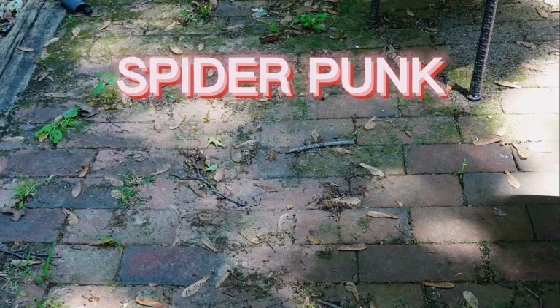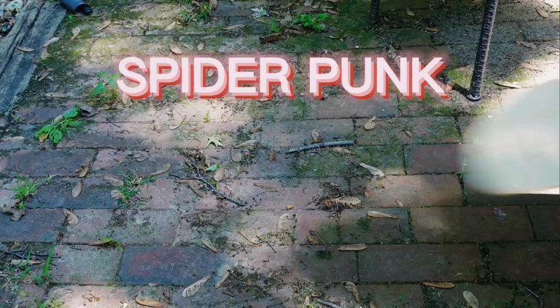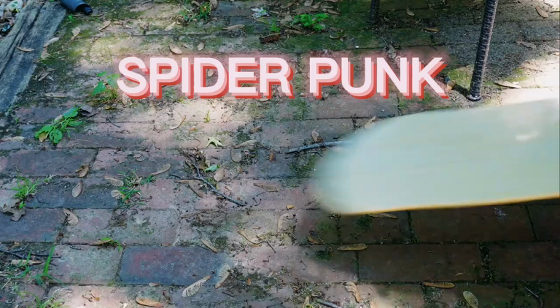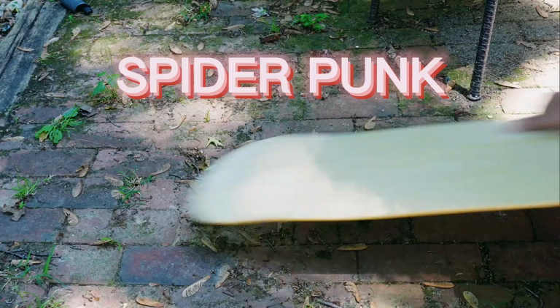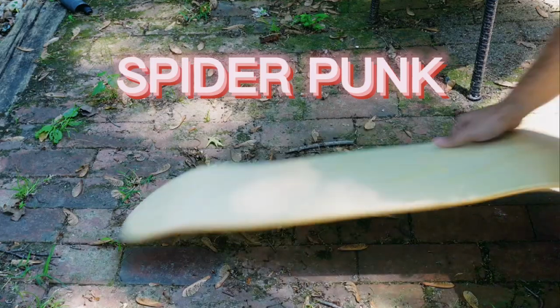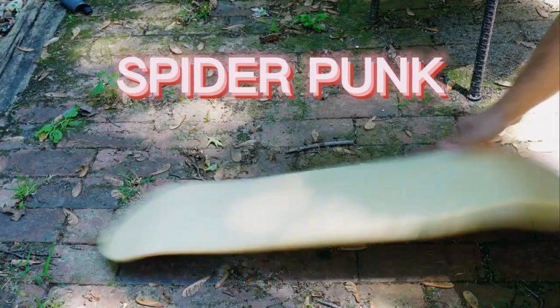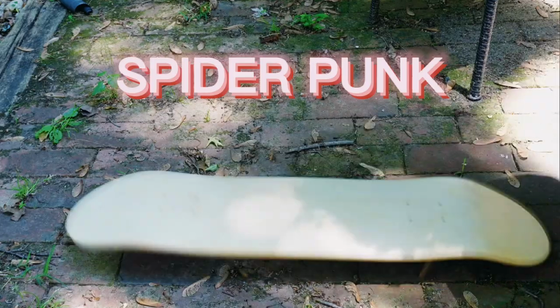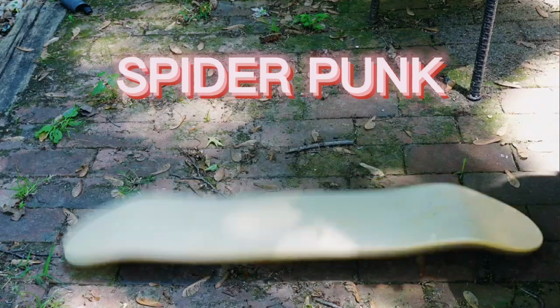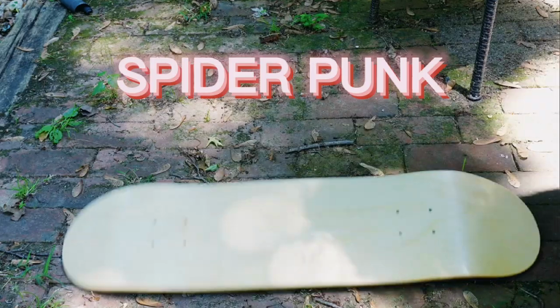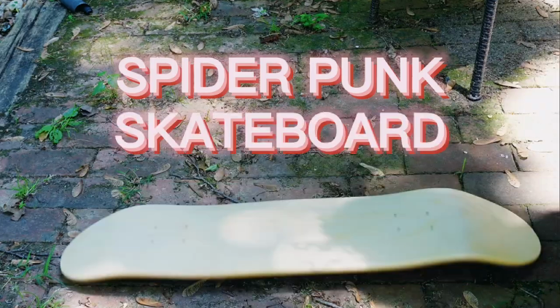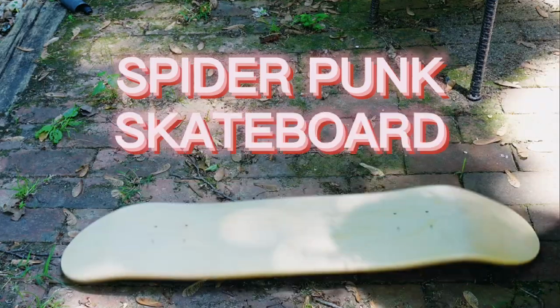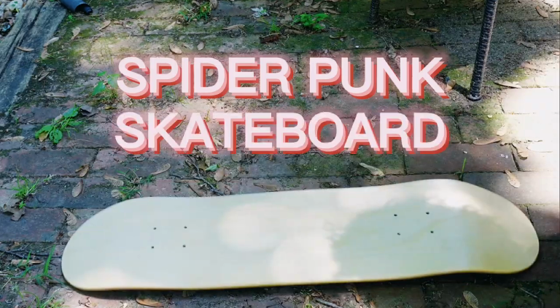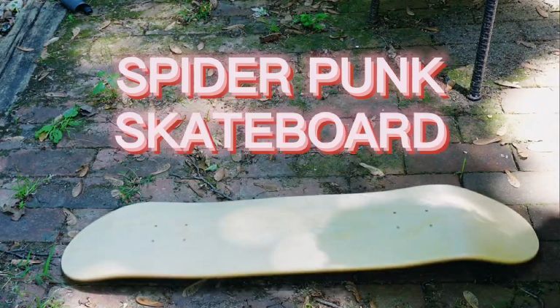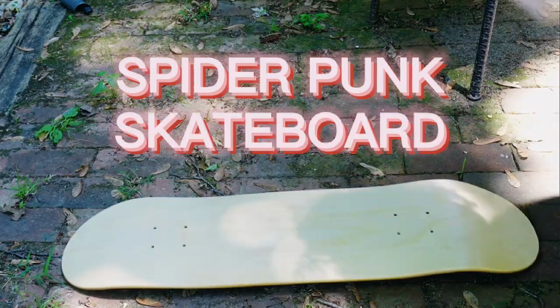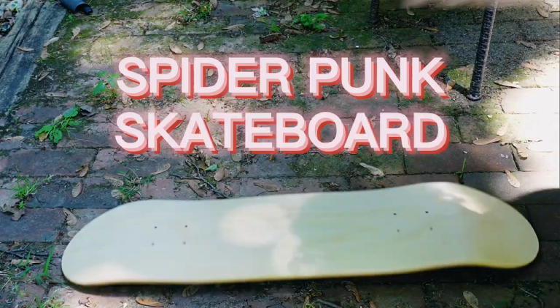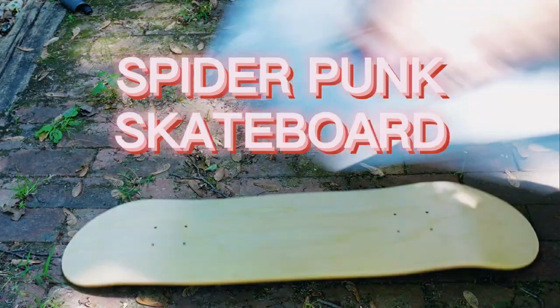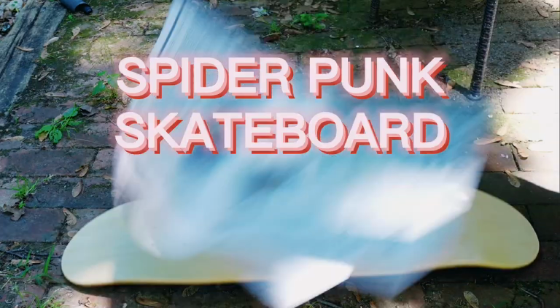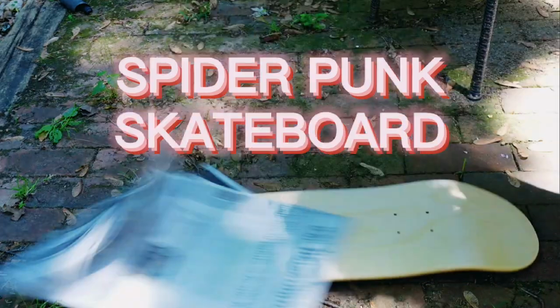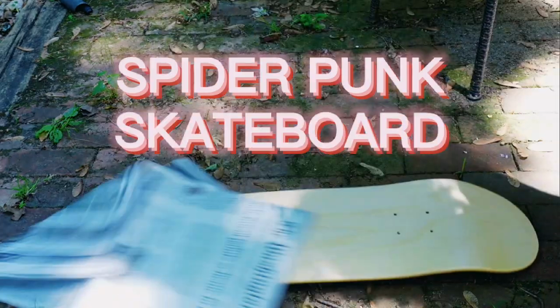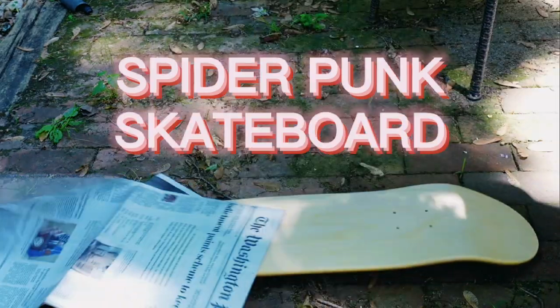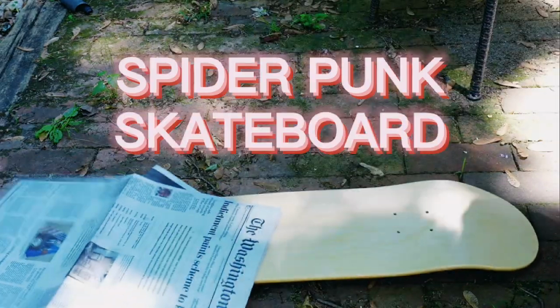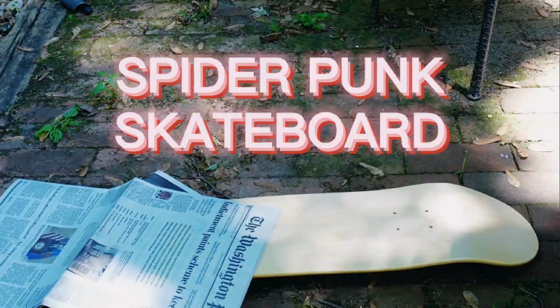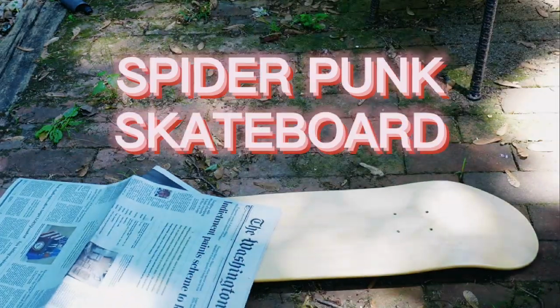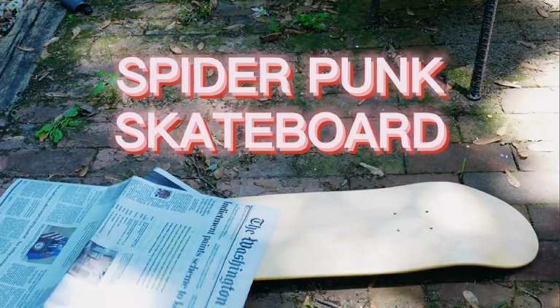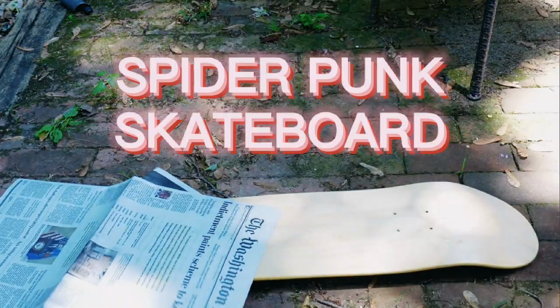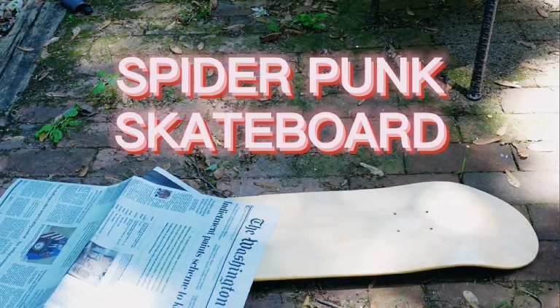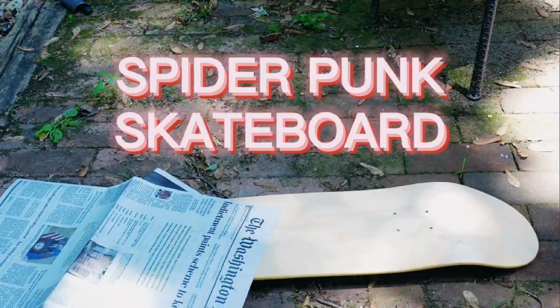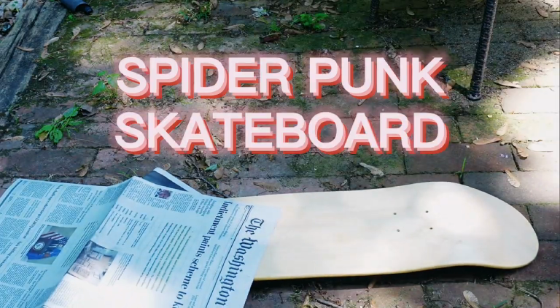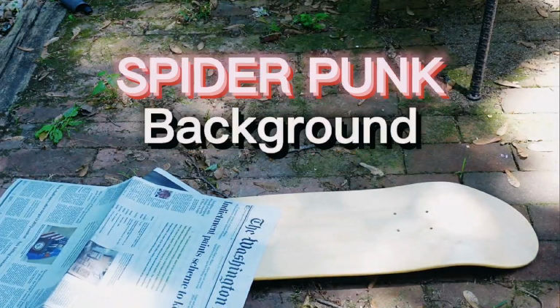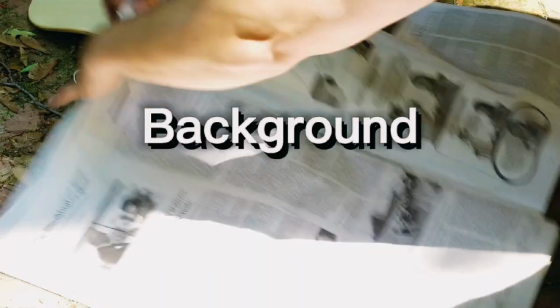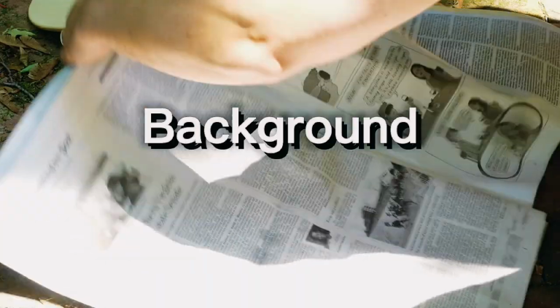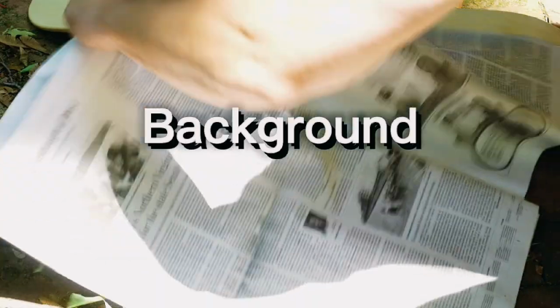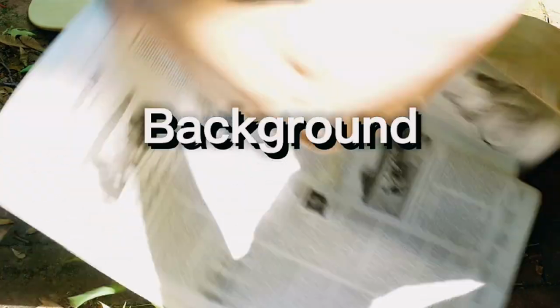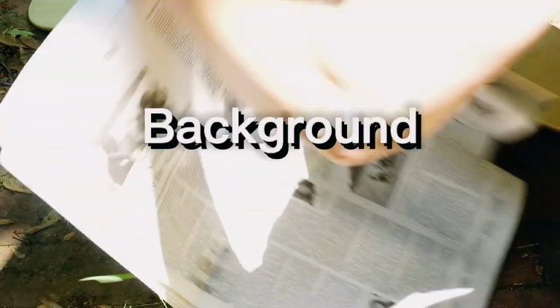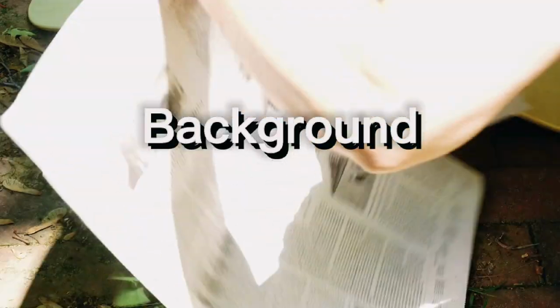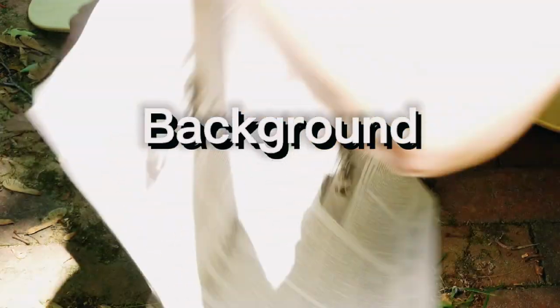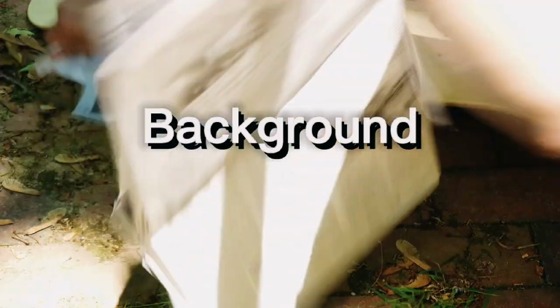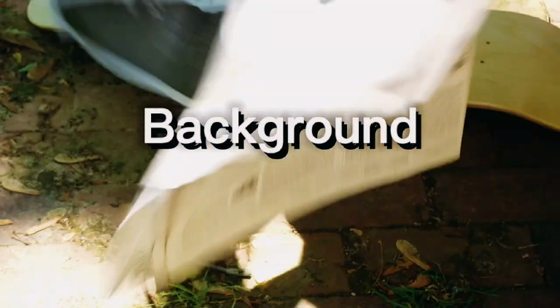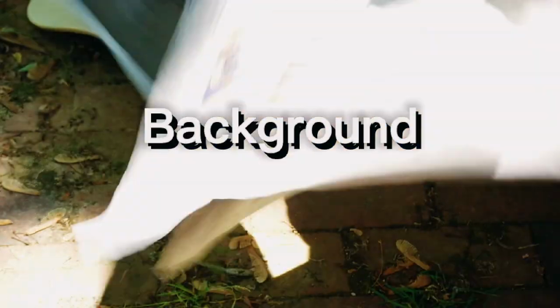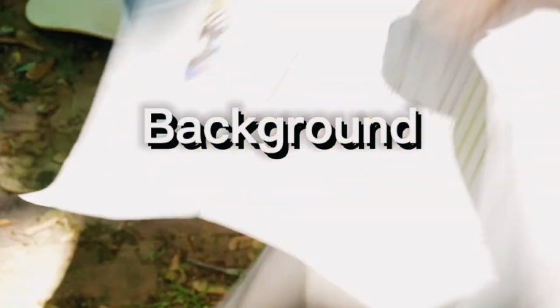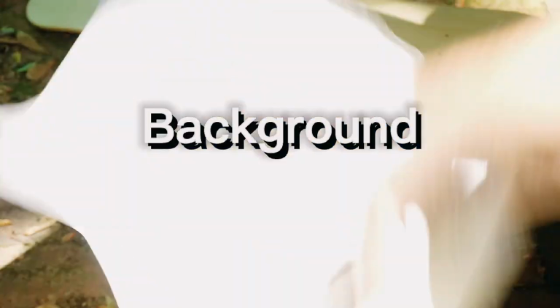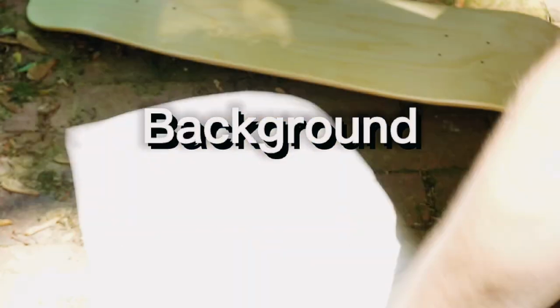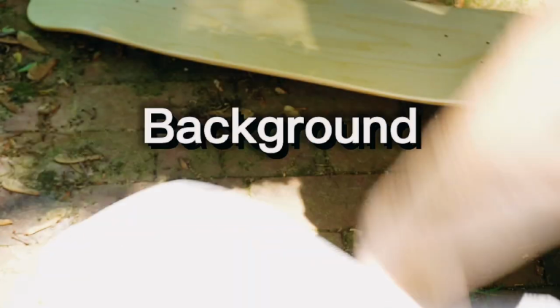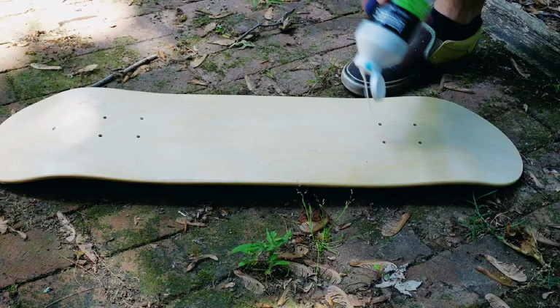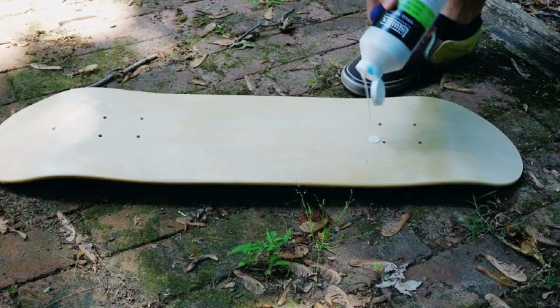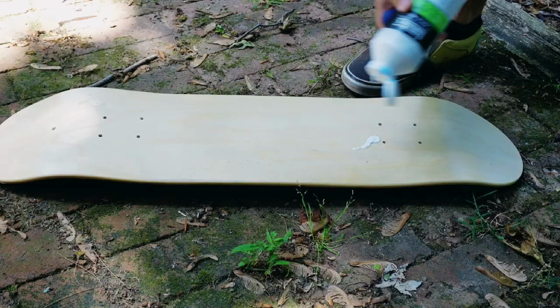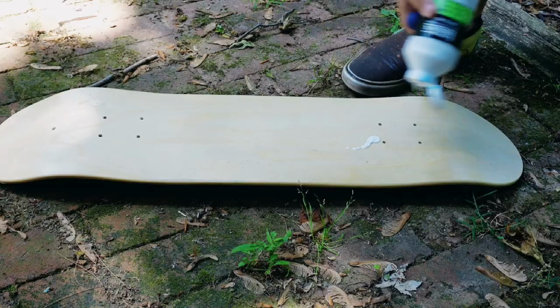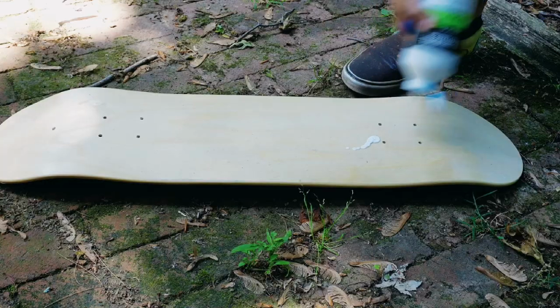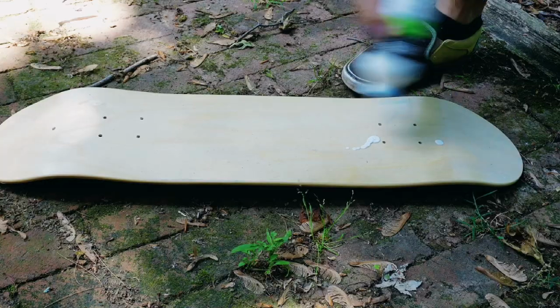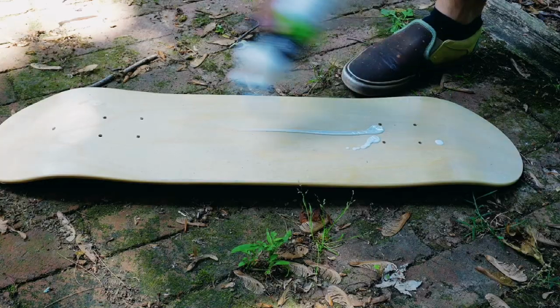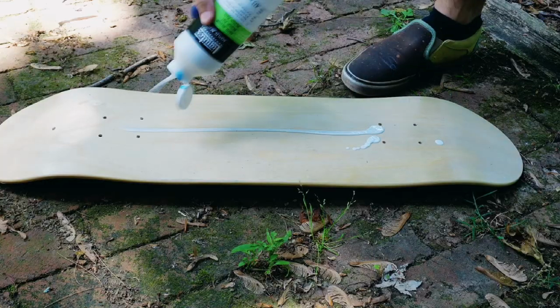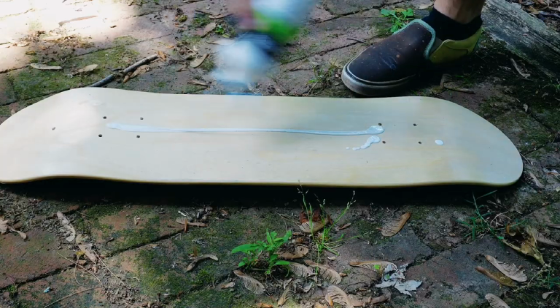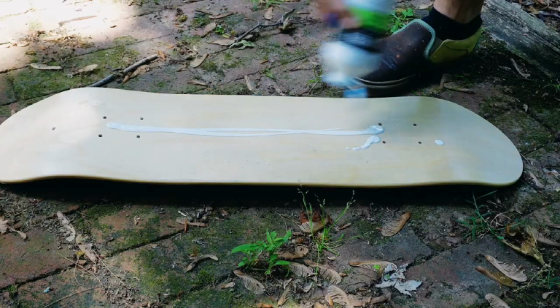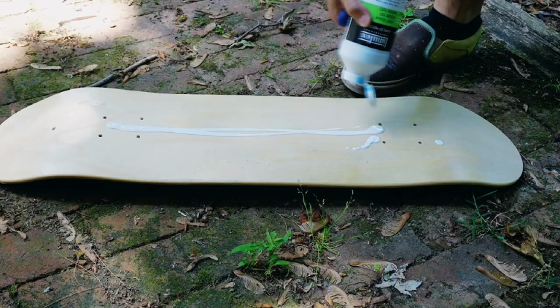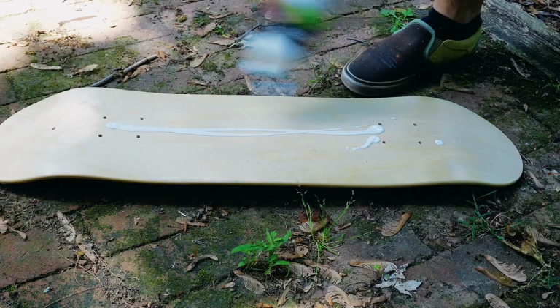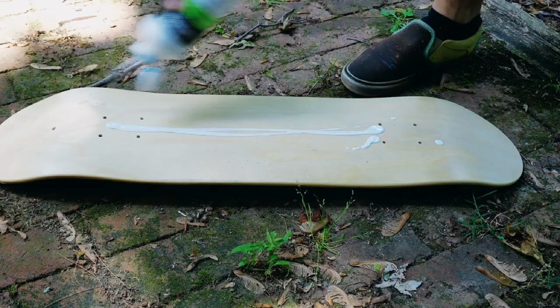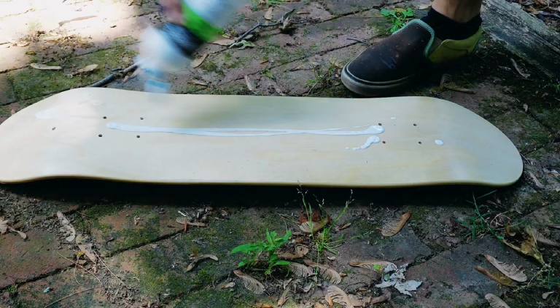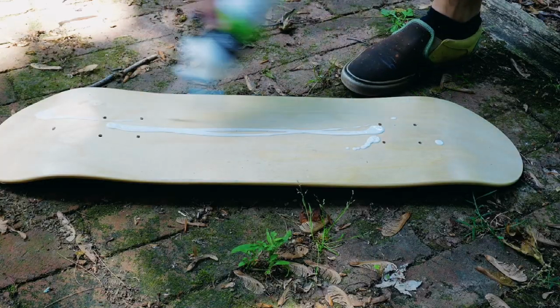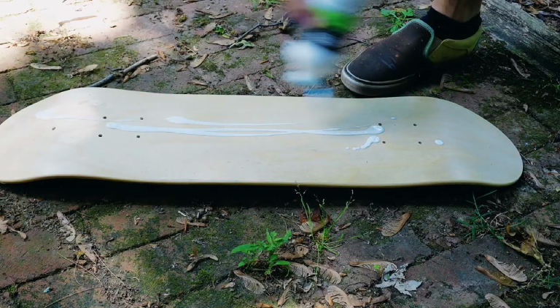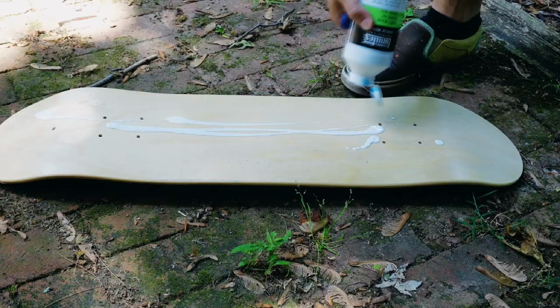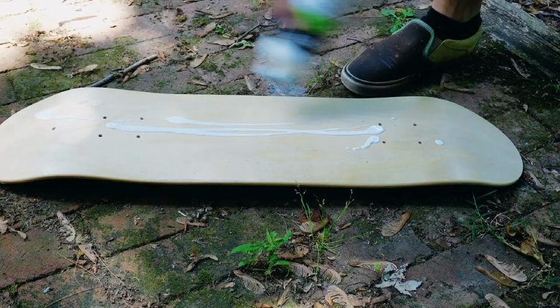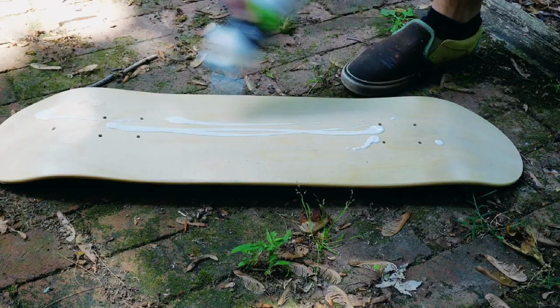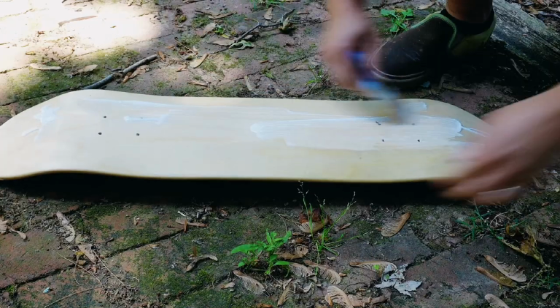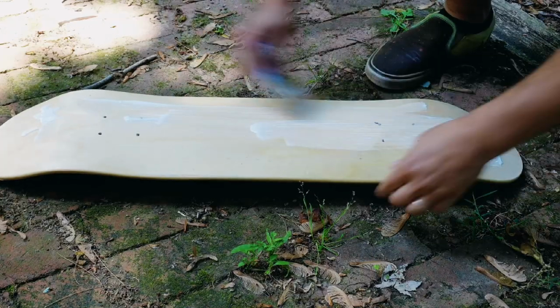Painting a spider-punk skateboard. Let's start with the background — what's more punk rock than spider-punk and skateboards?